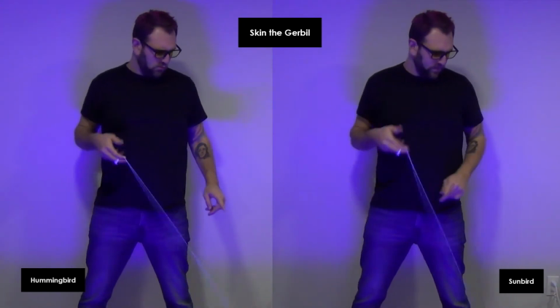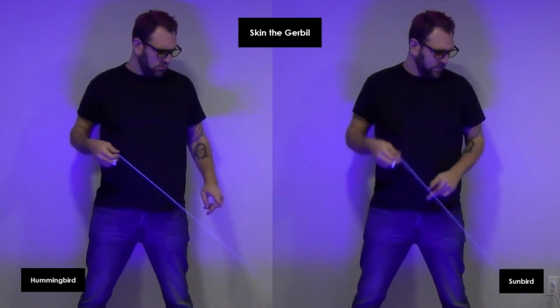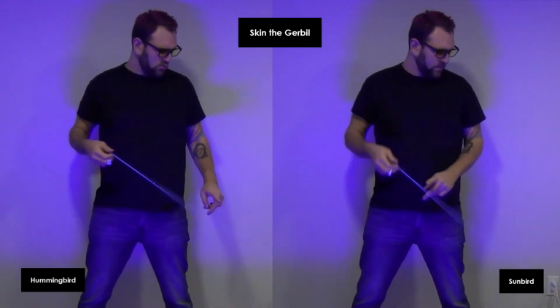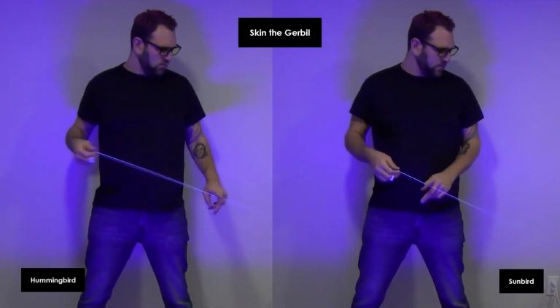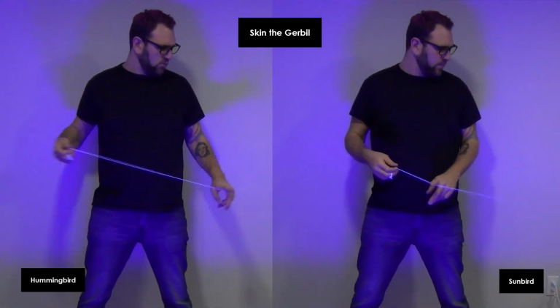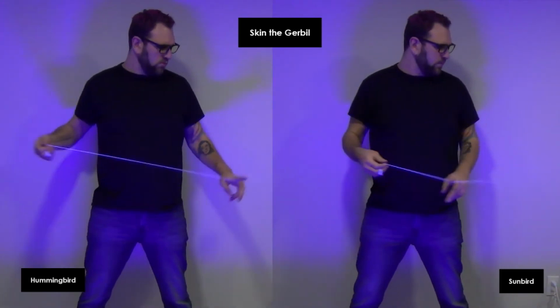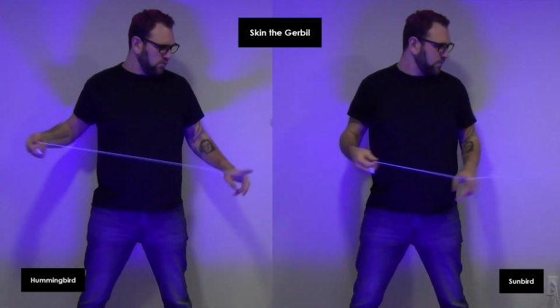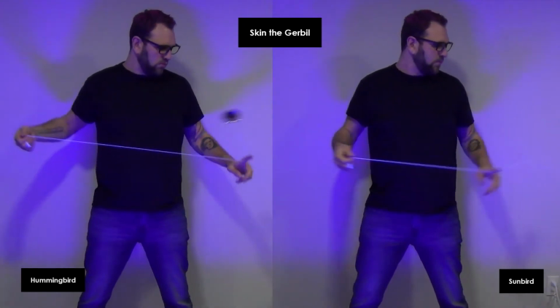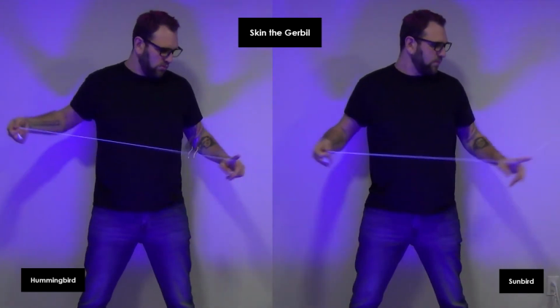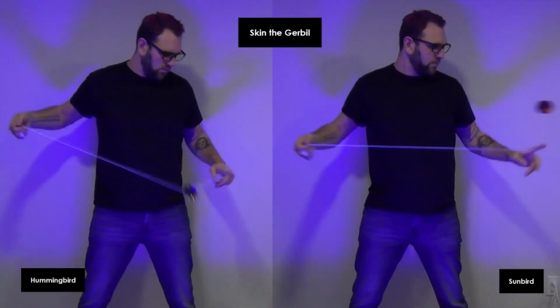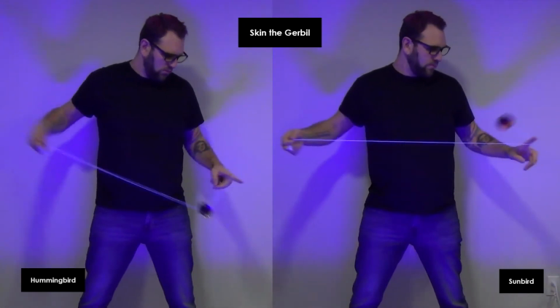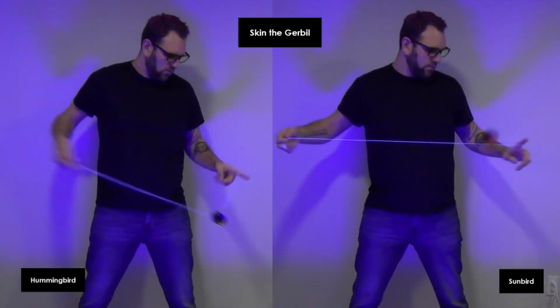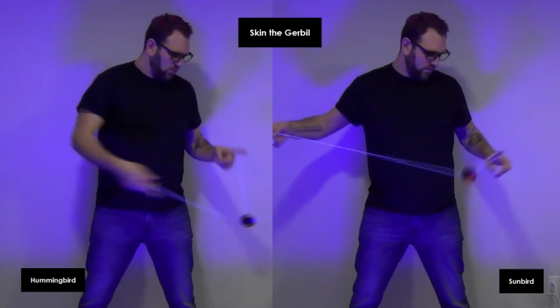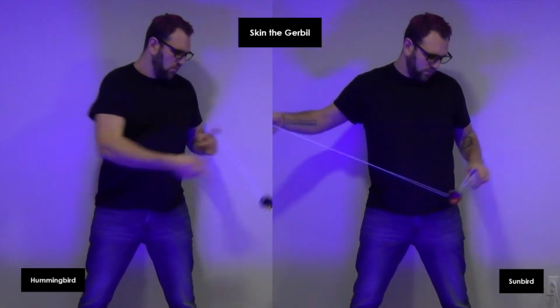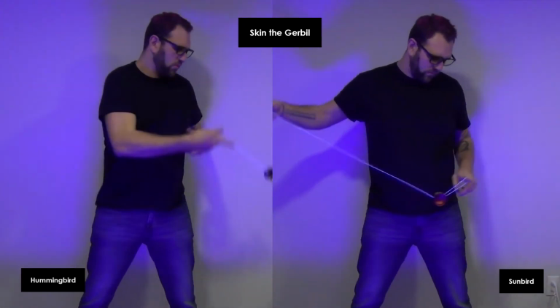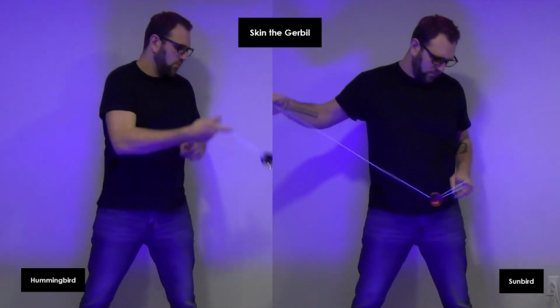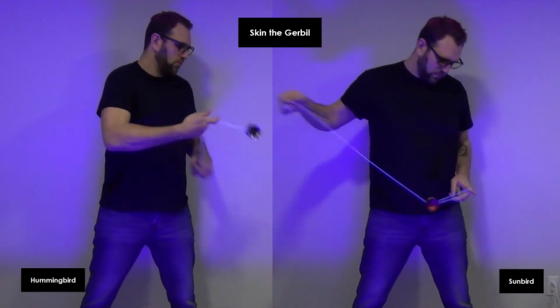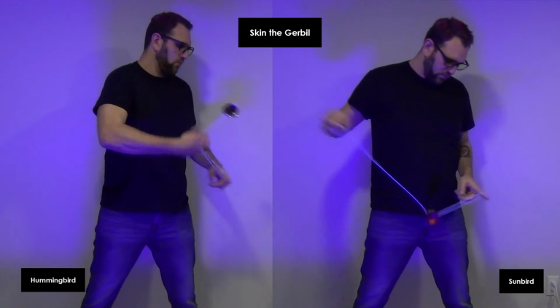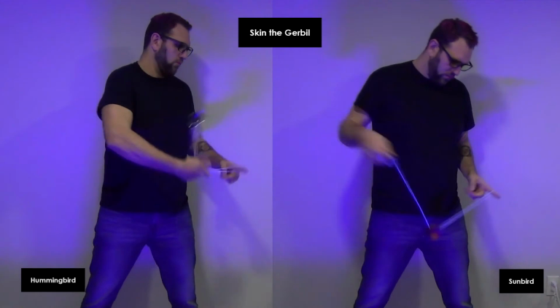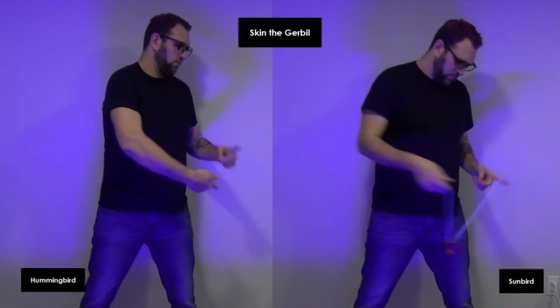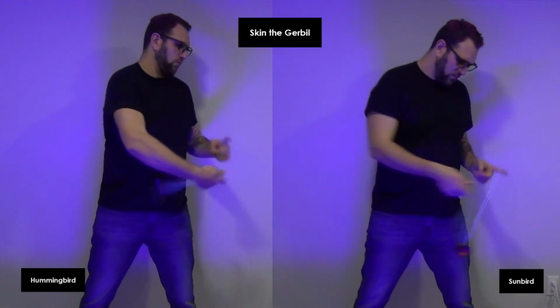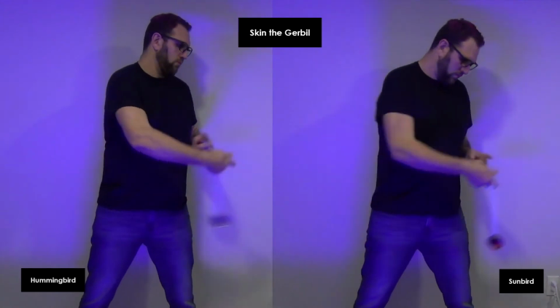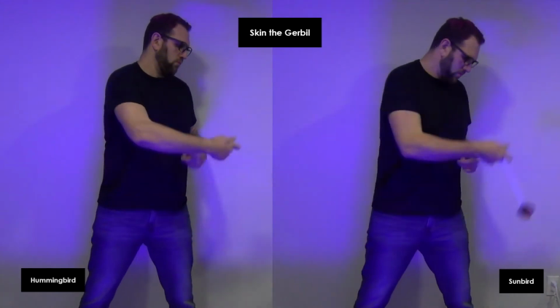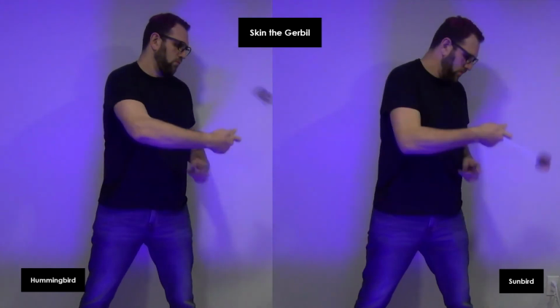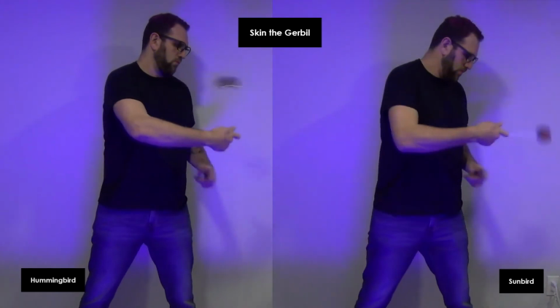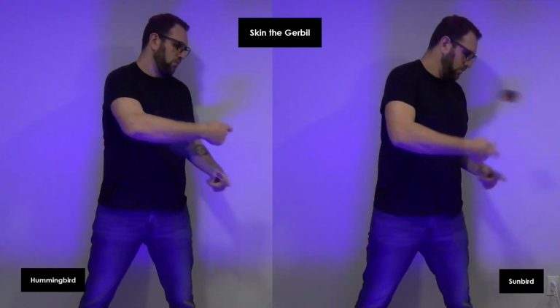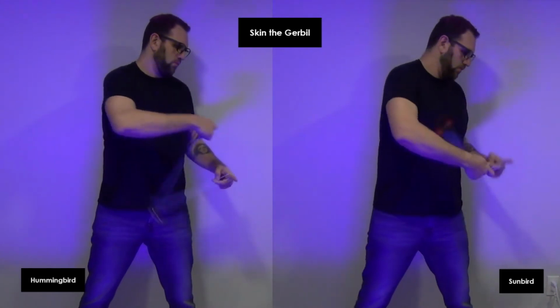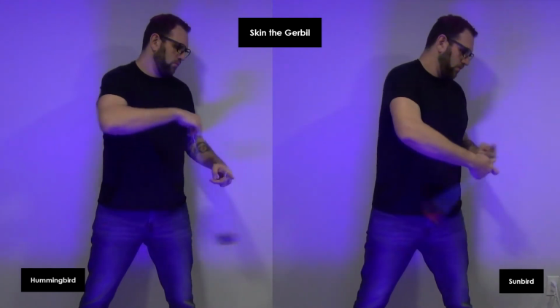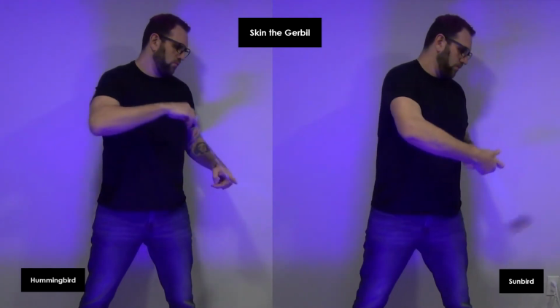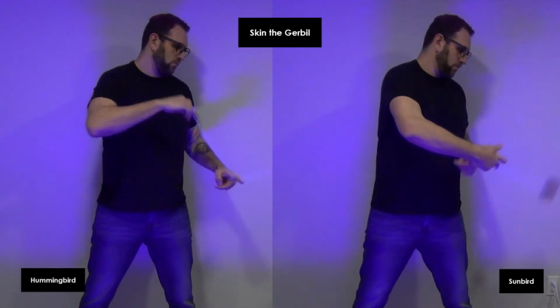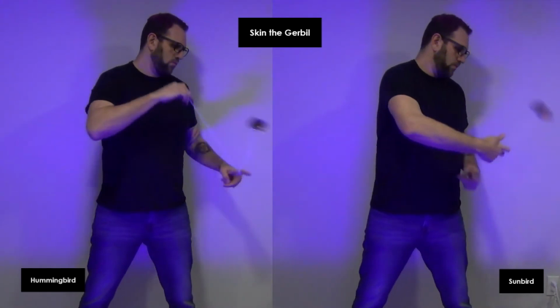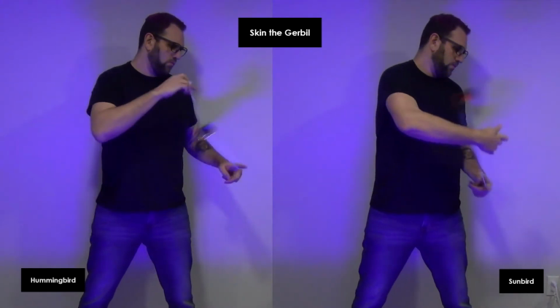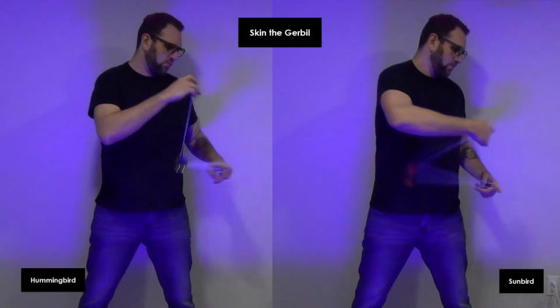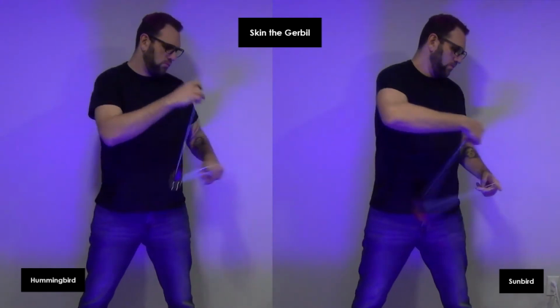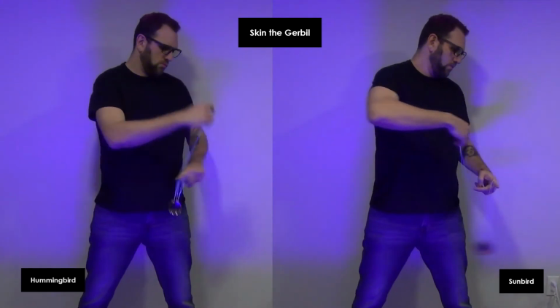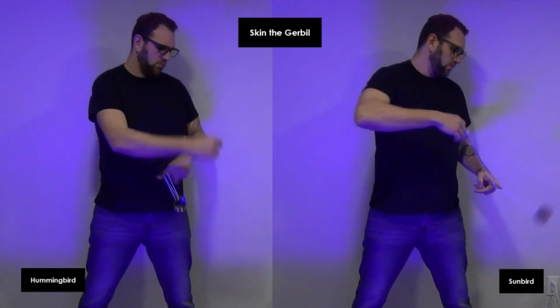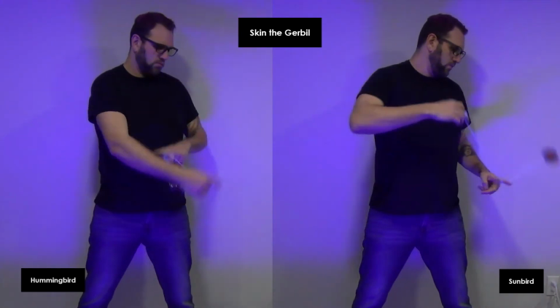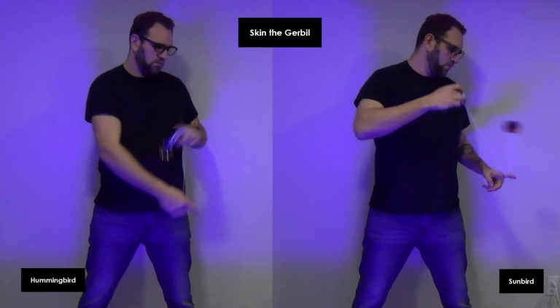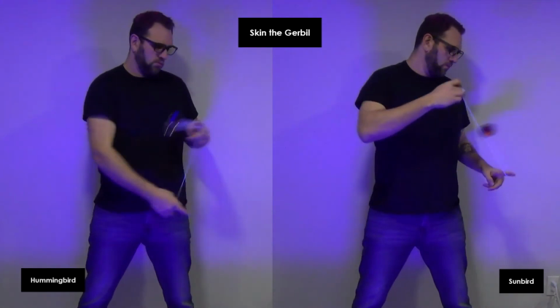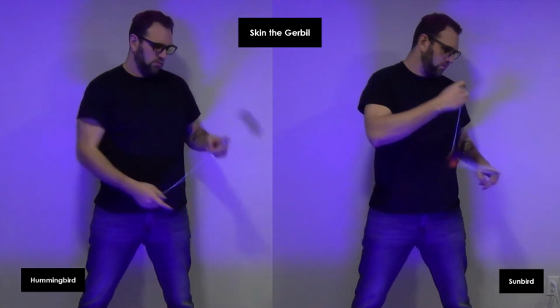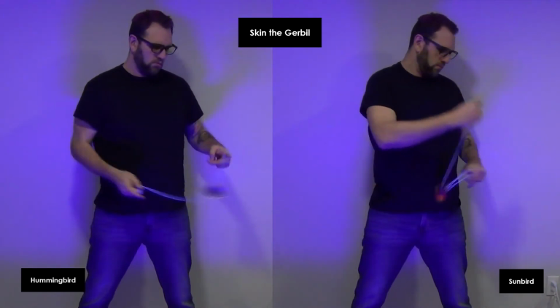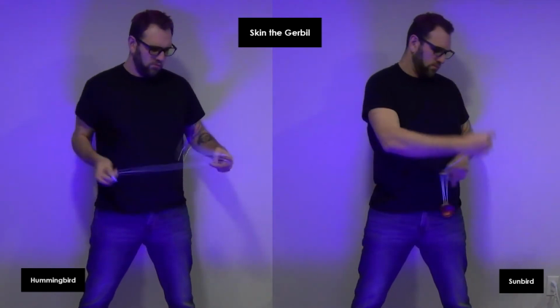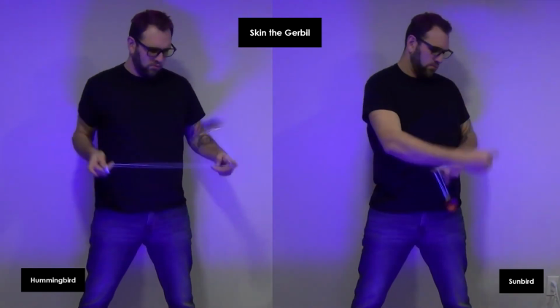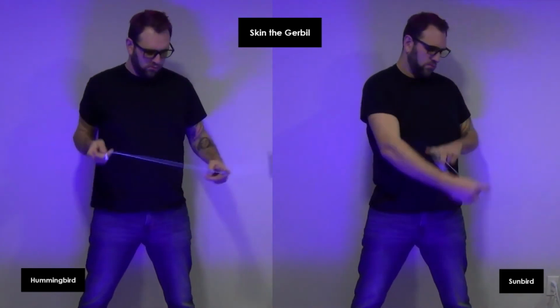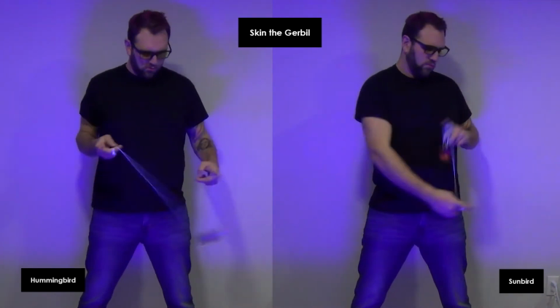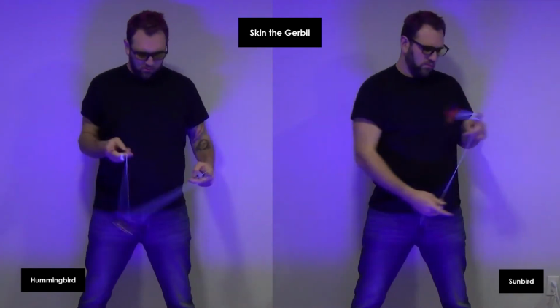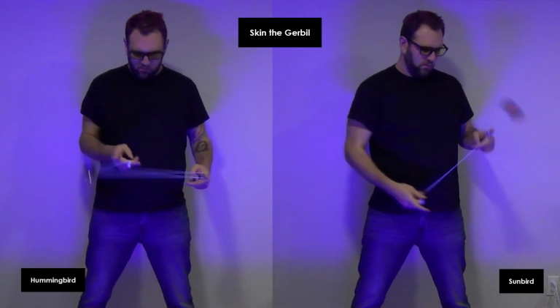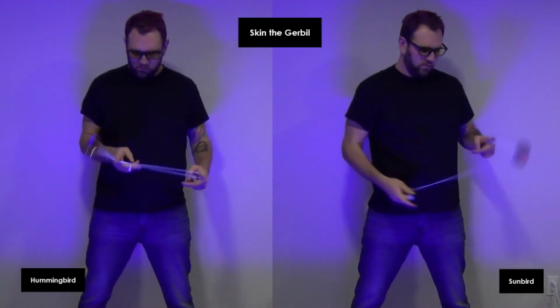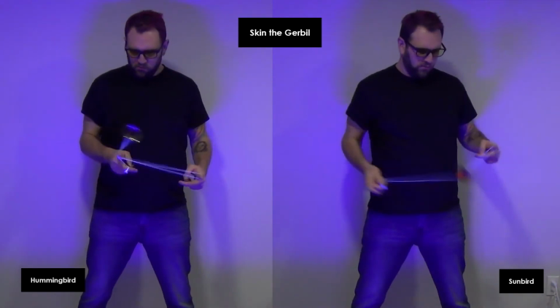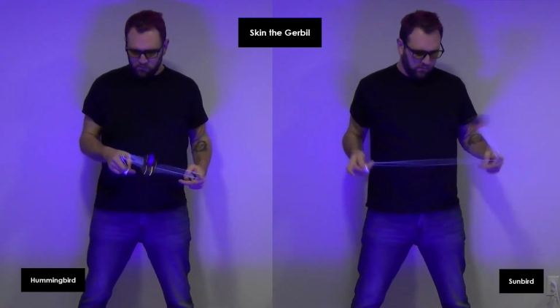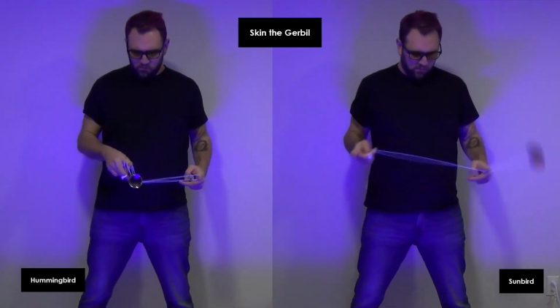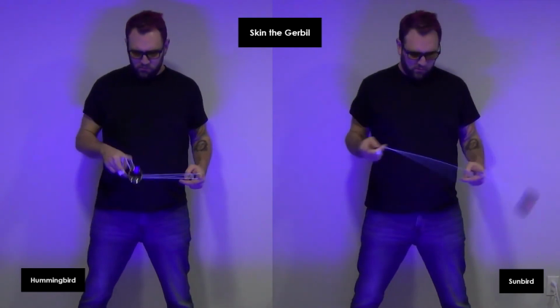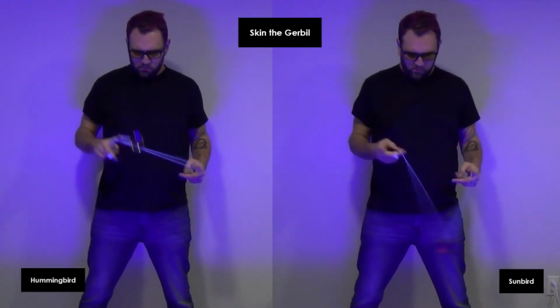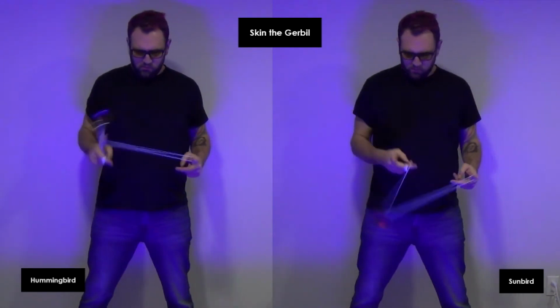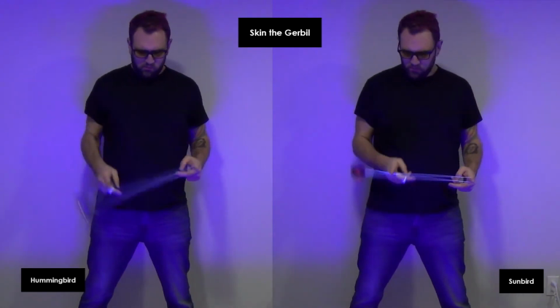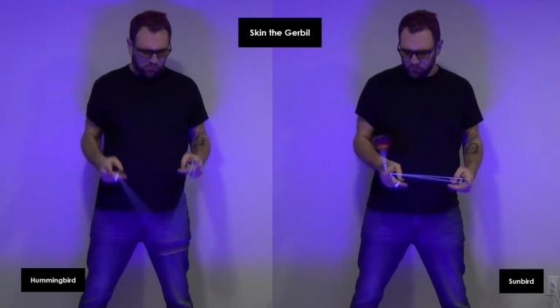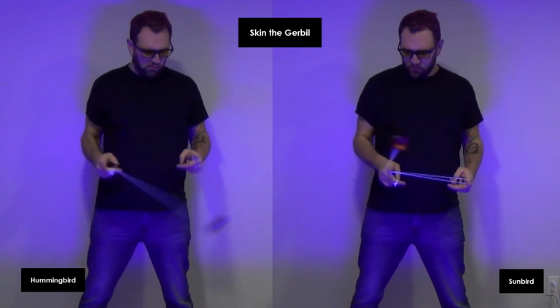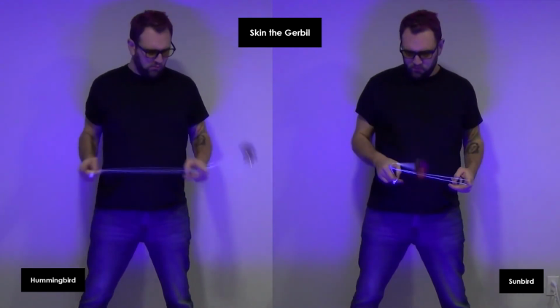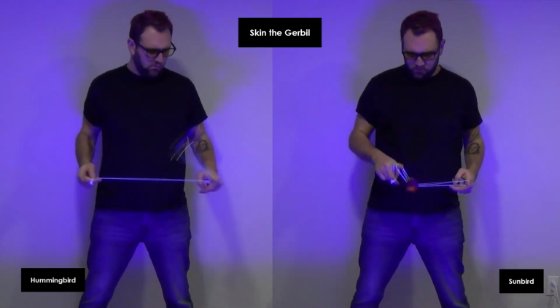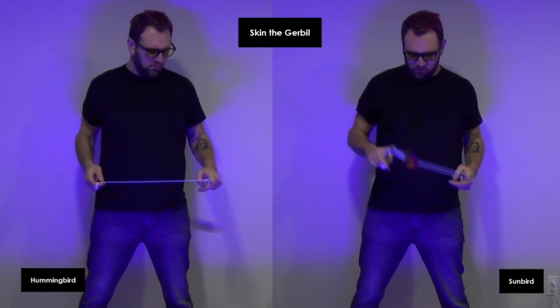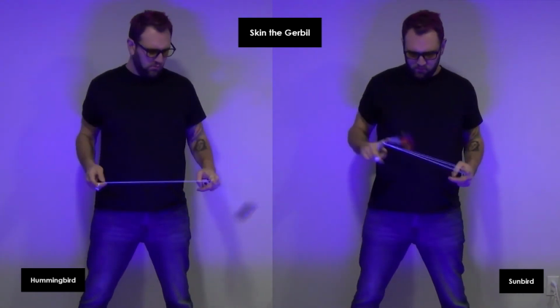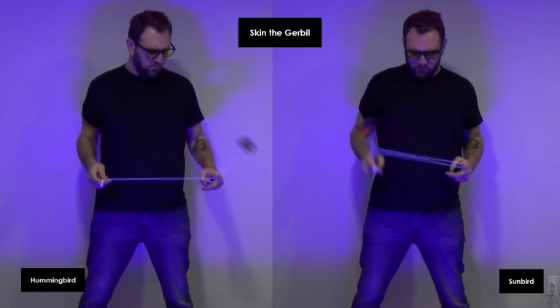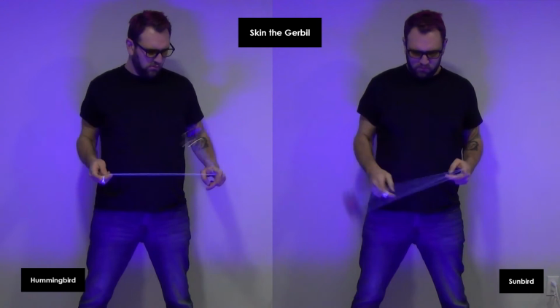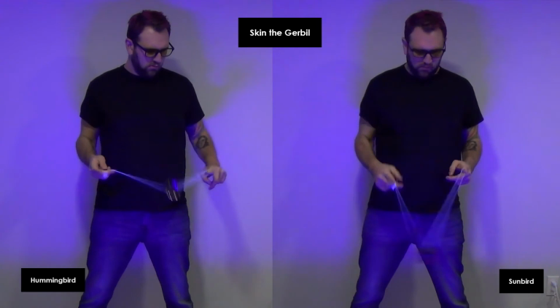On Sea of the Dribble, both of these yoyos play fast, but the Hummingbird feels like it takes the speed a bit easier, and the Sunbird doesn't seem to be as stable as the Hummingbird.